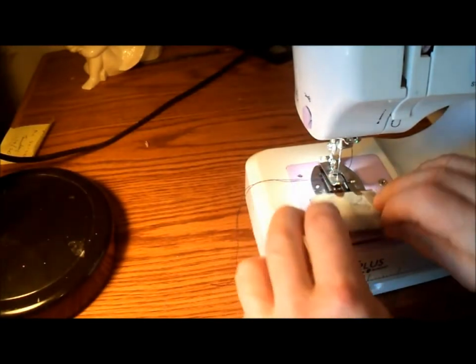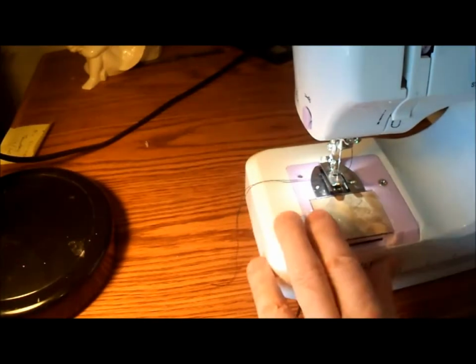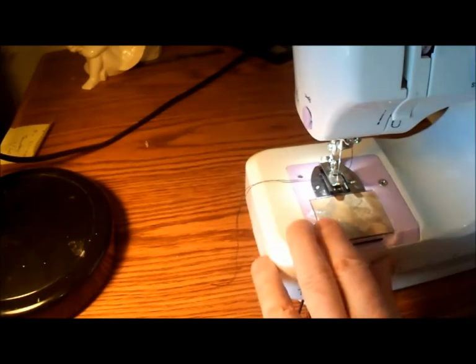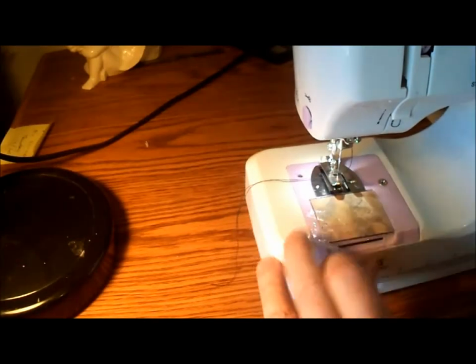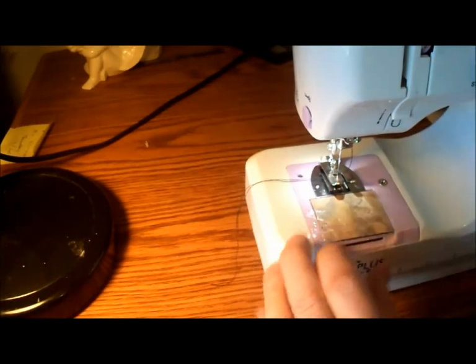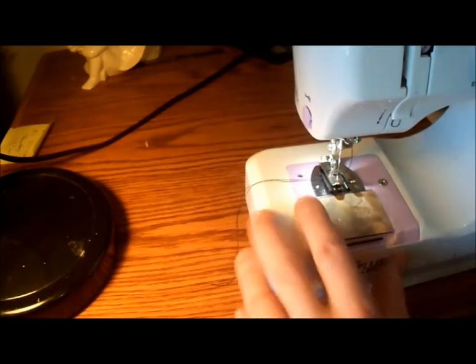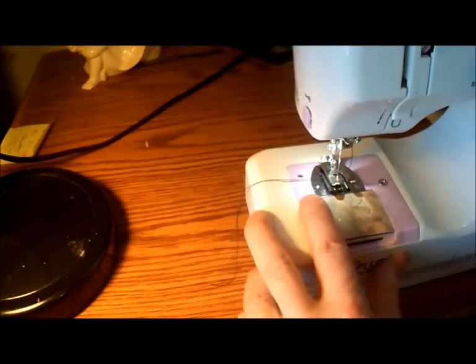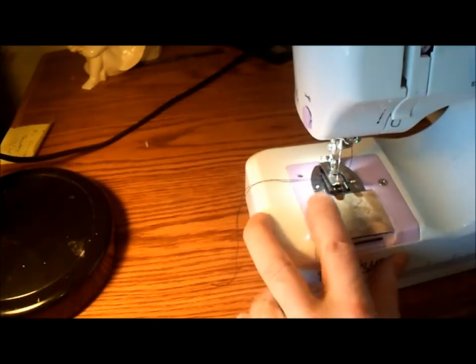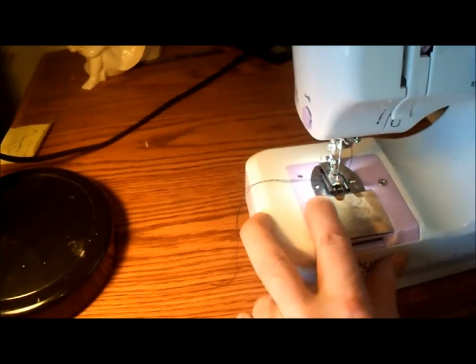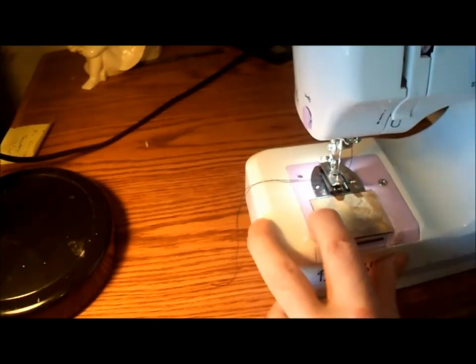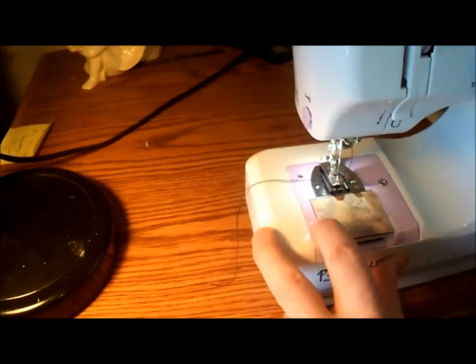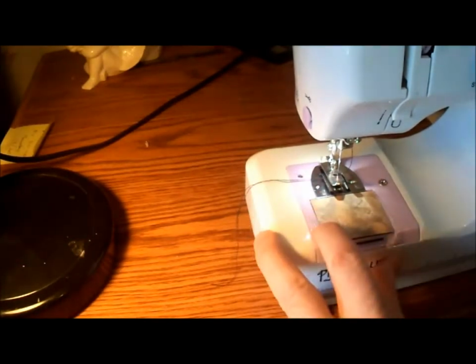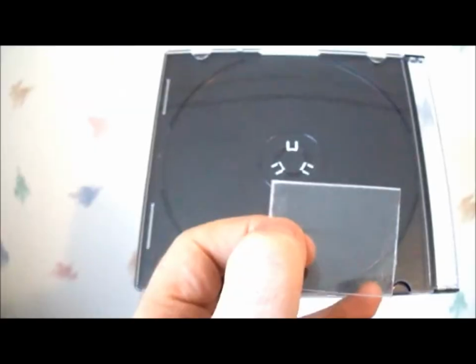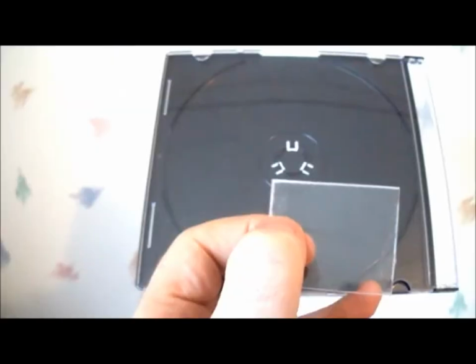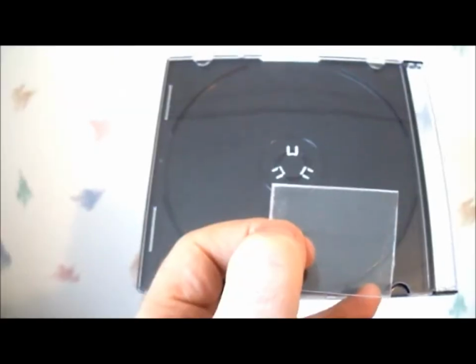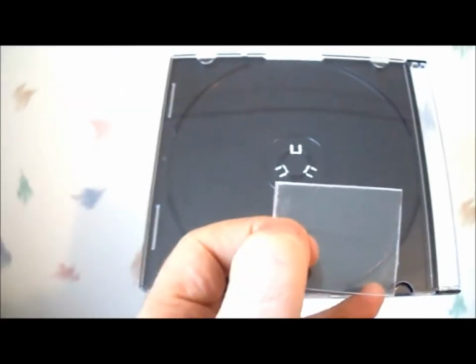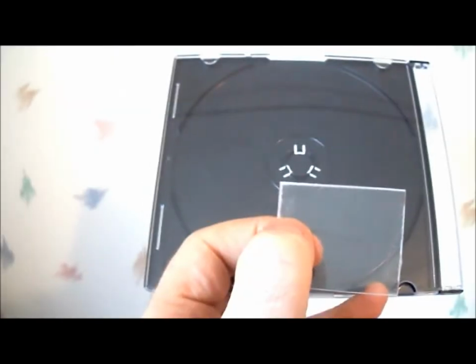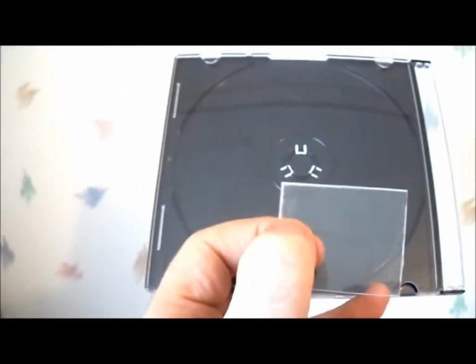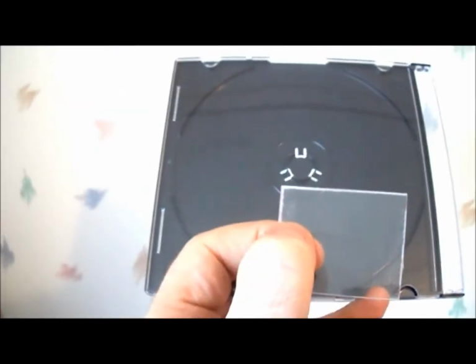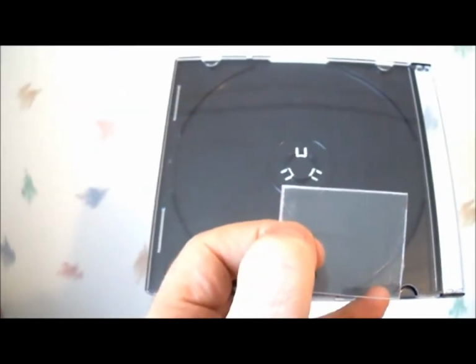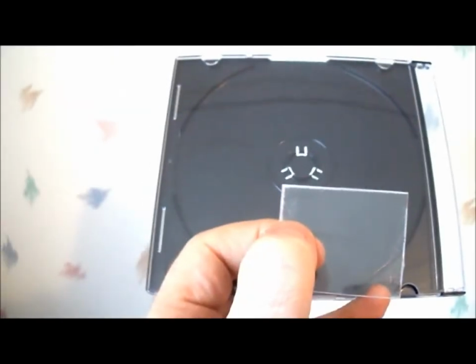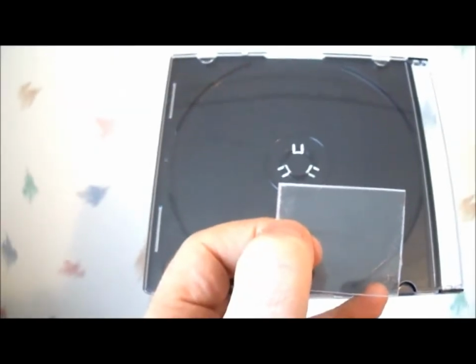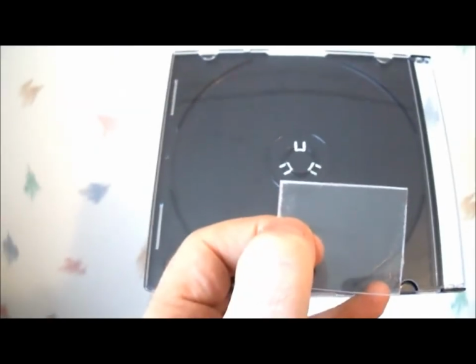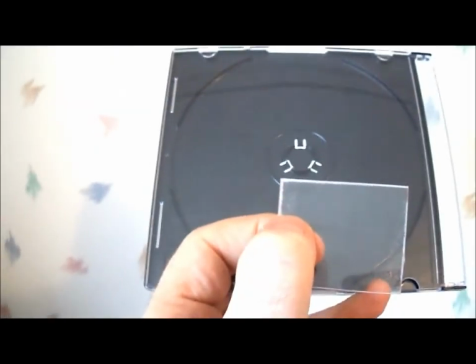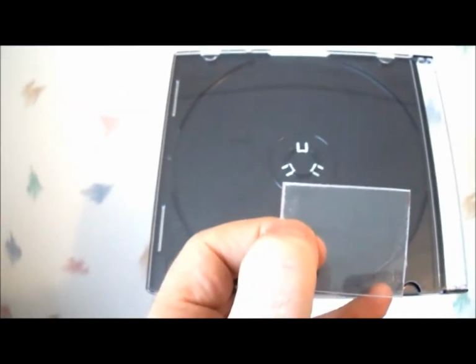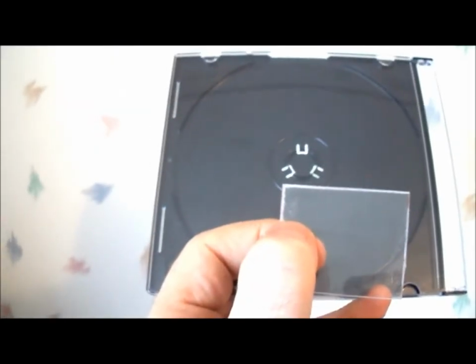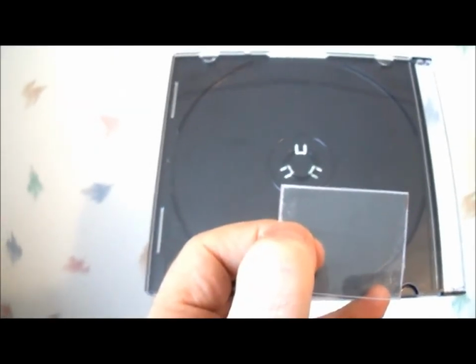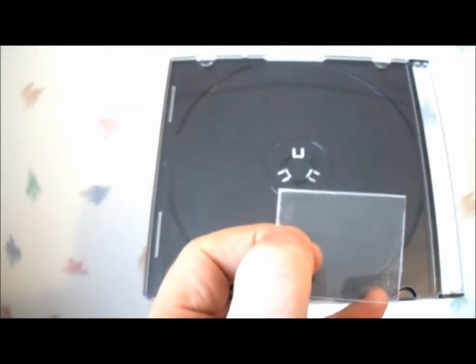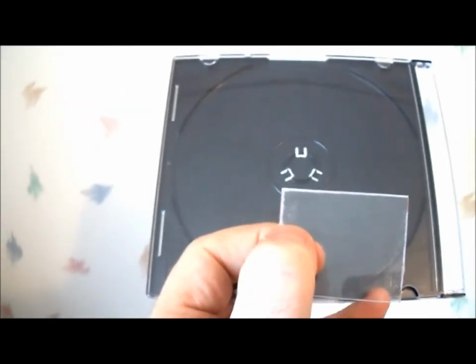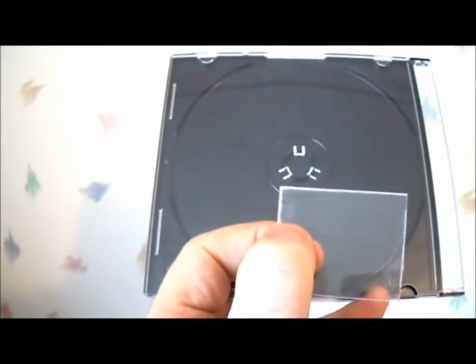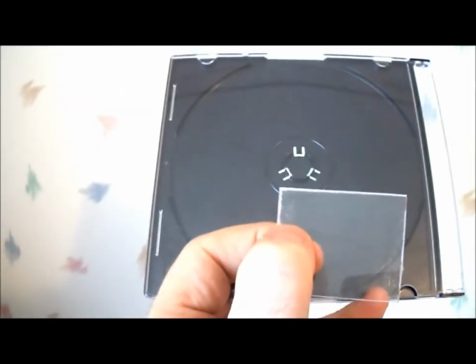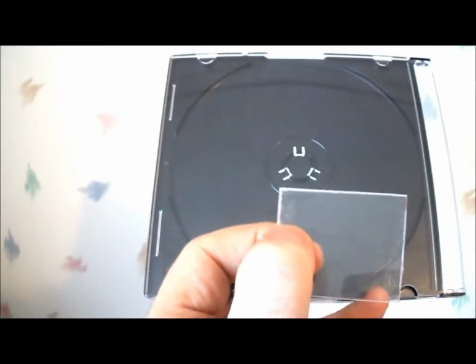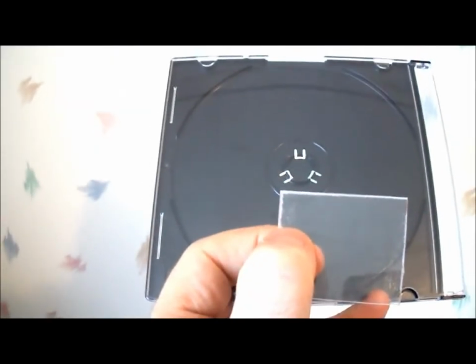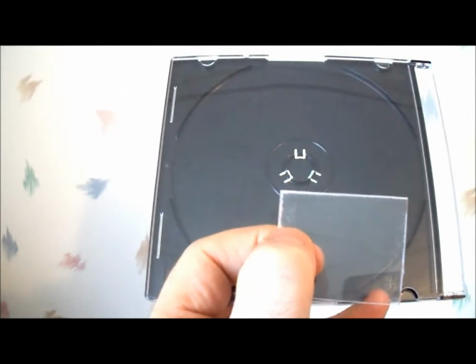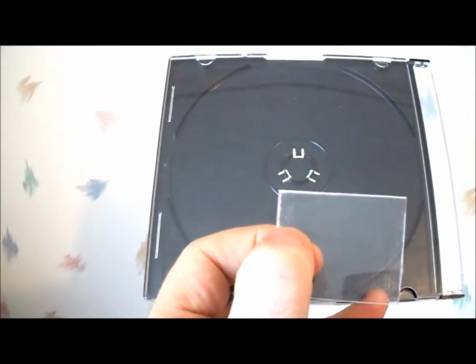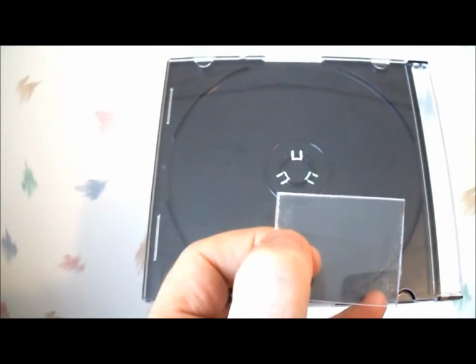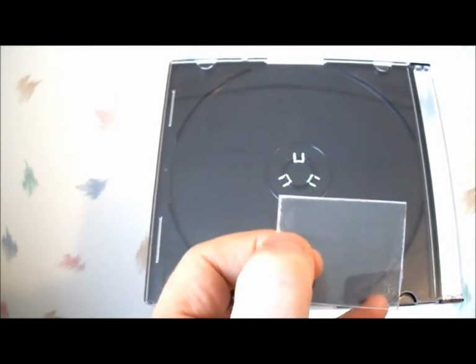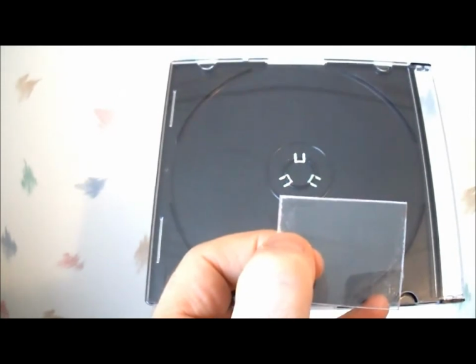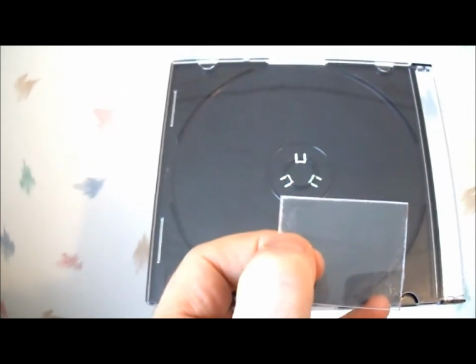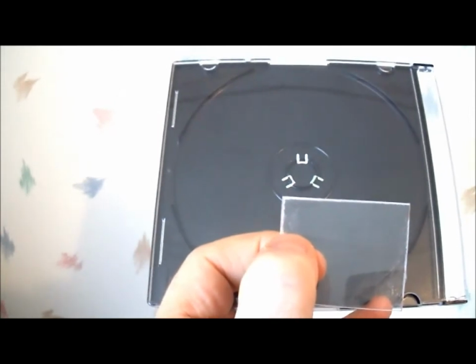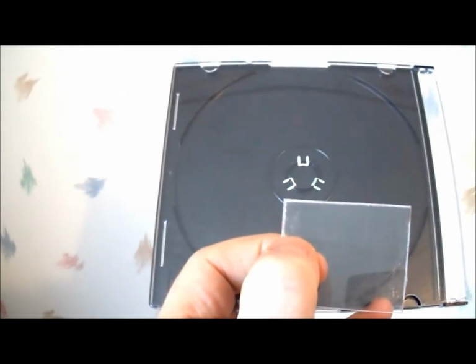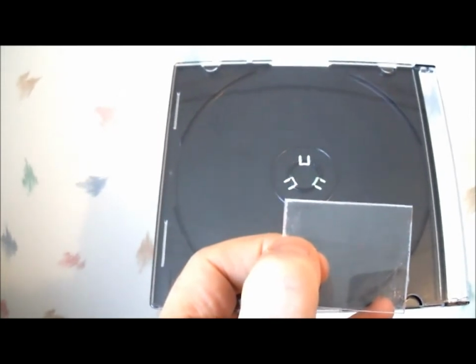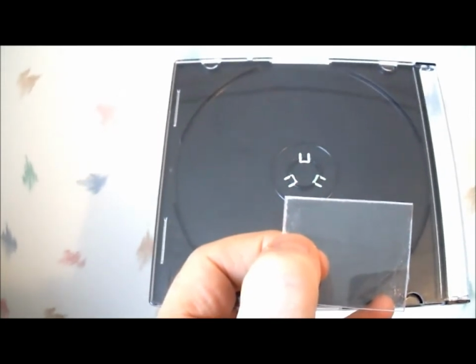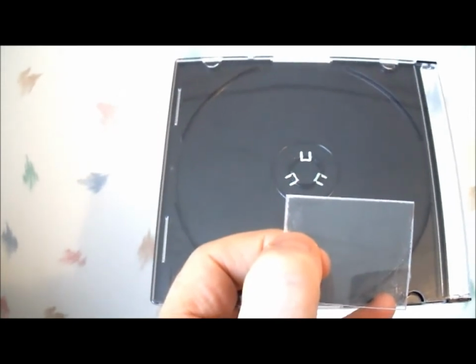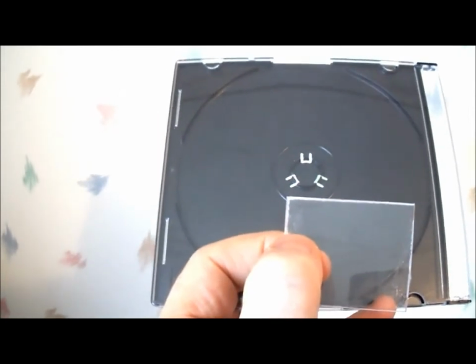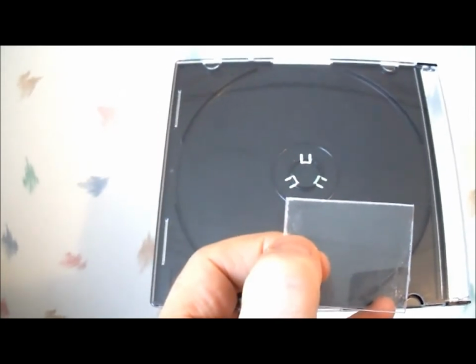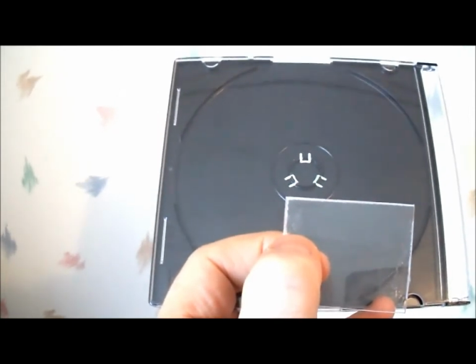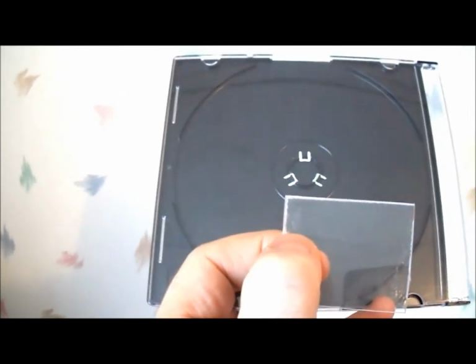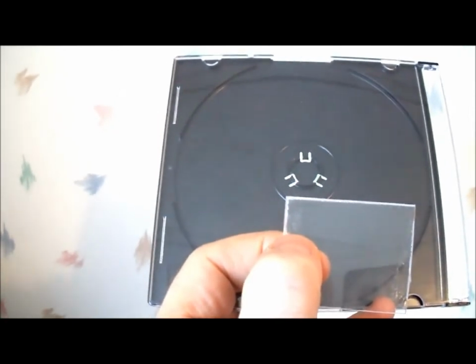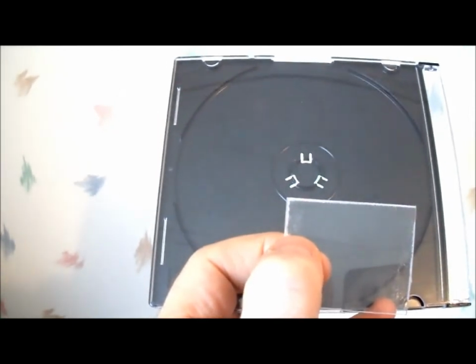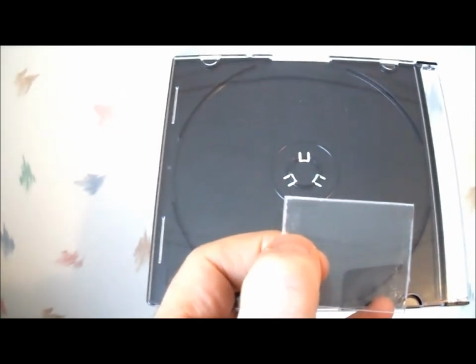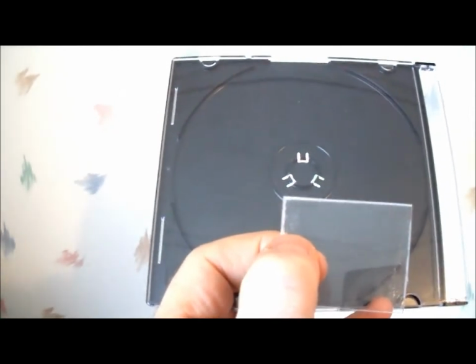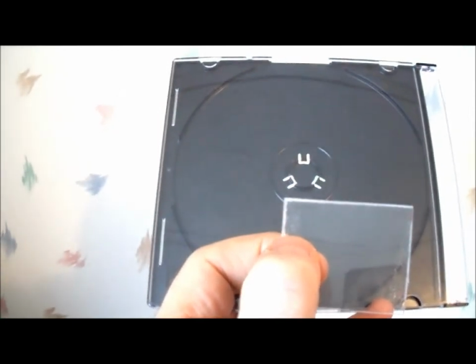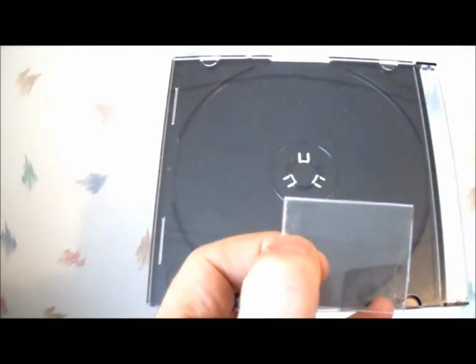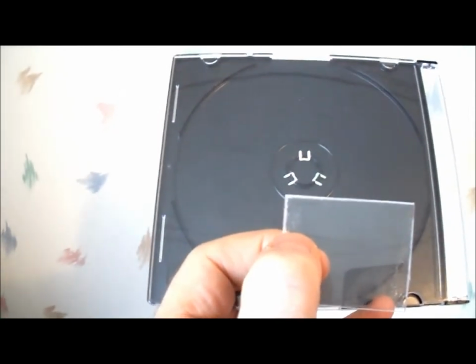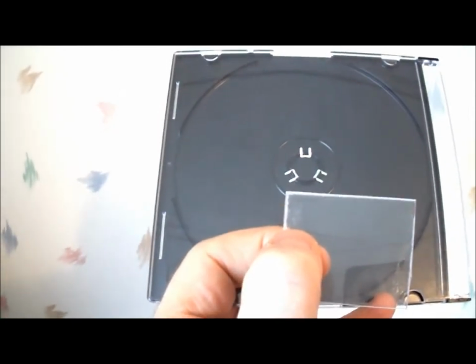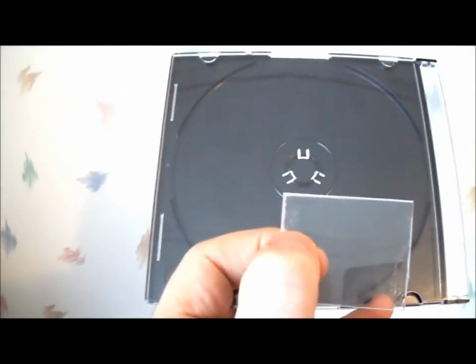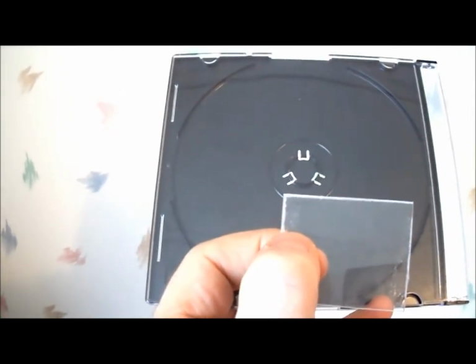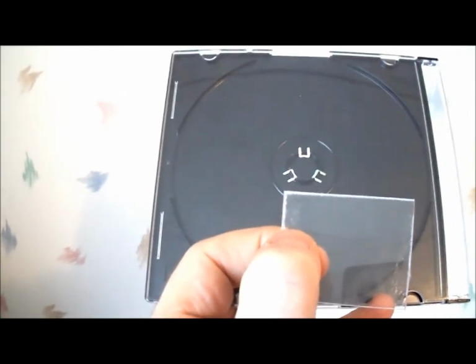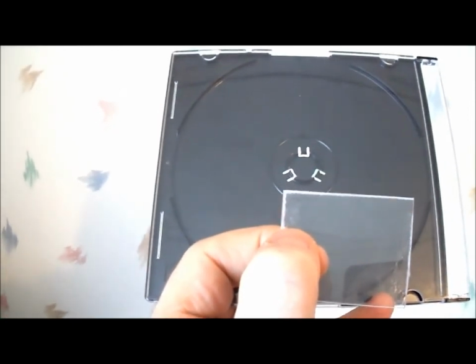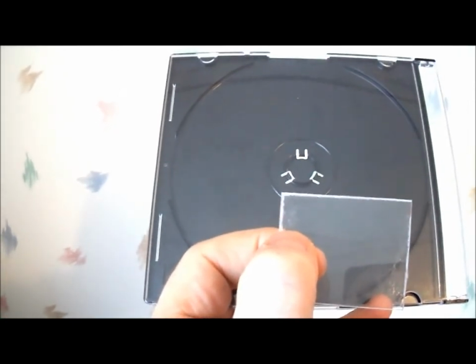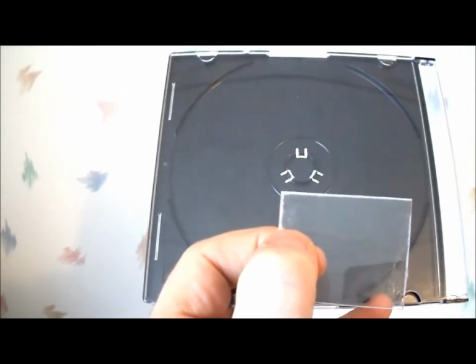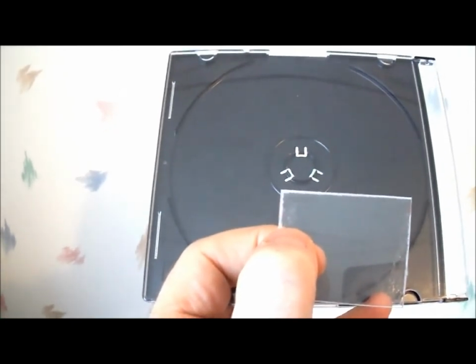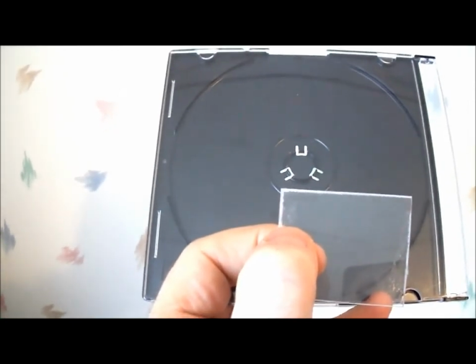I'm ready to sew. If you'd rather make a clear bobbin cover plate out of a CD case, just click on the video to the left of the screen.